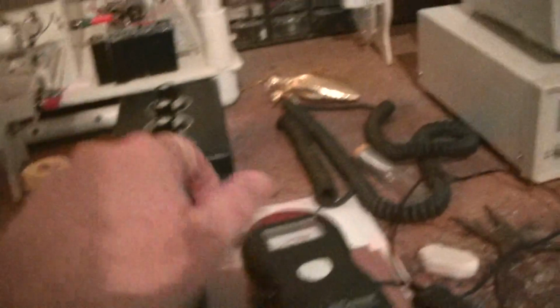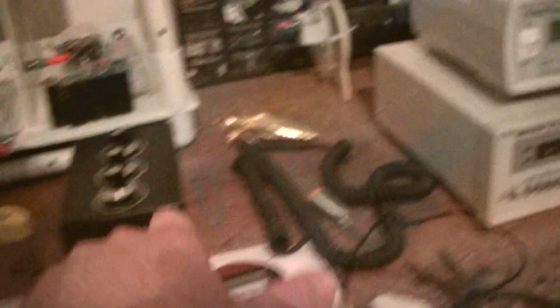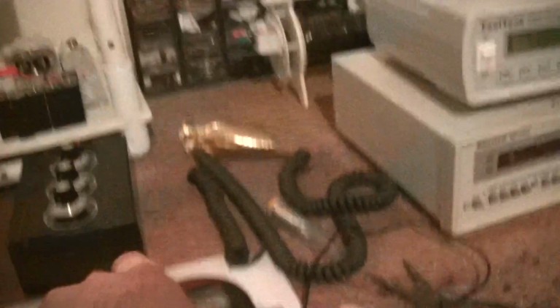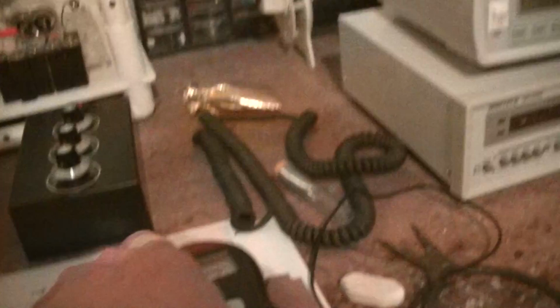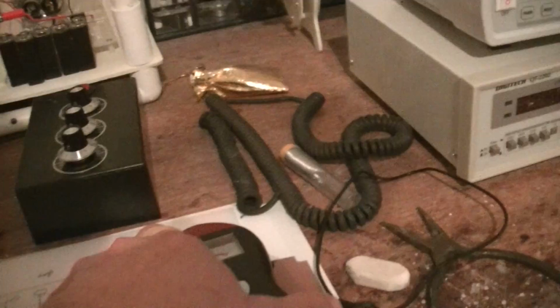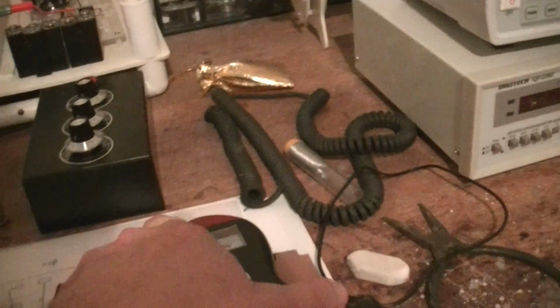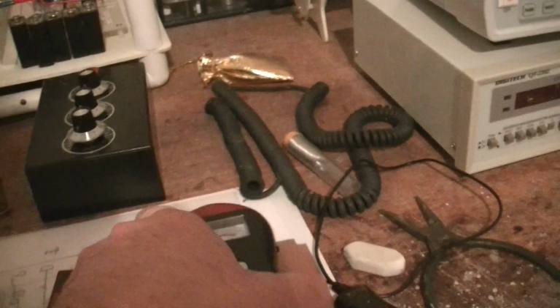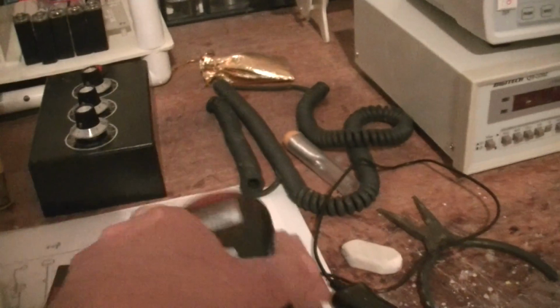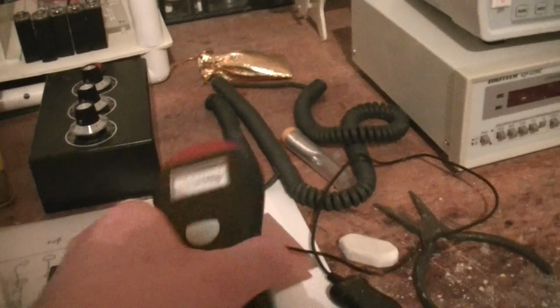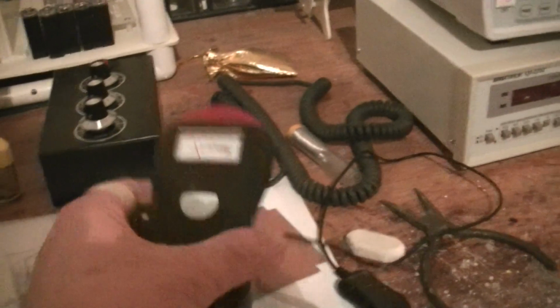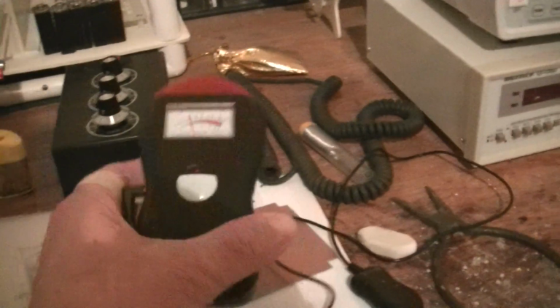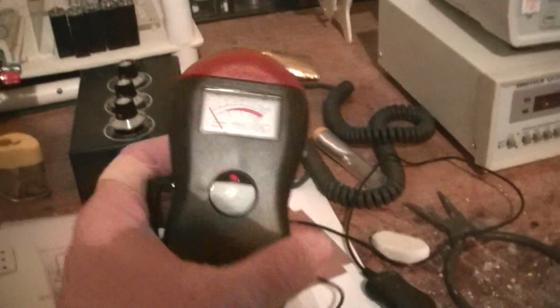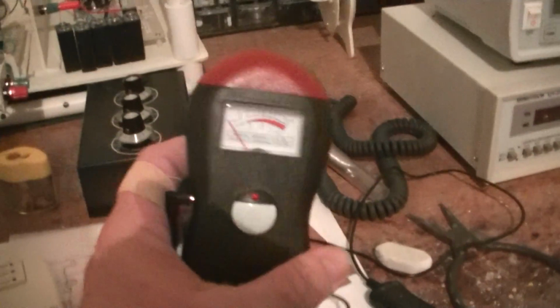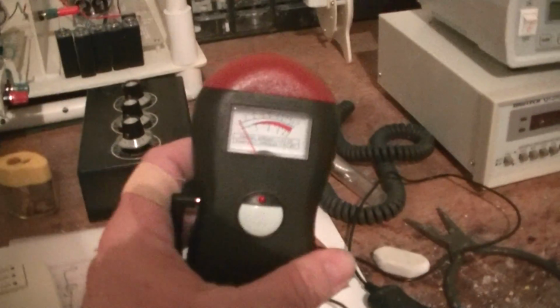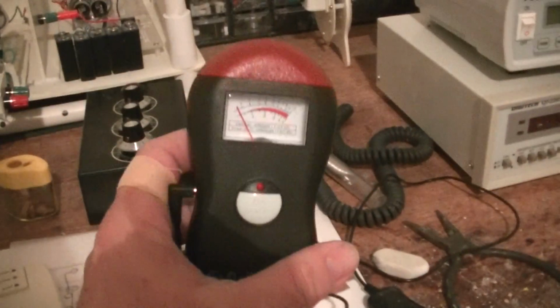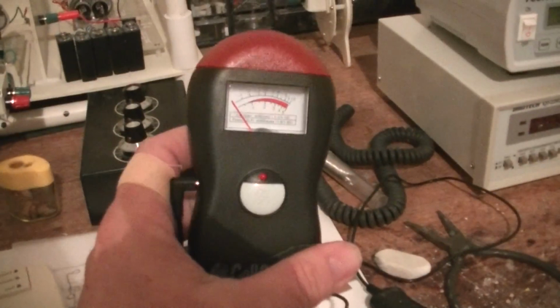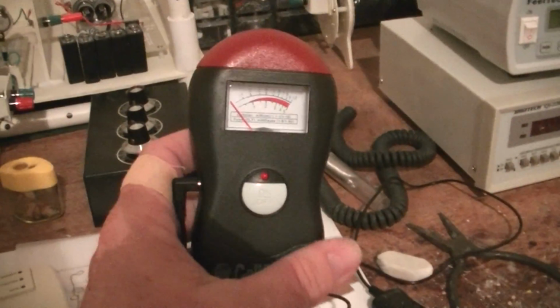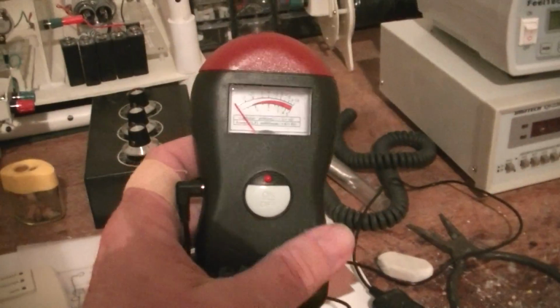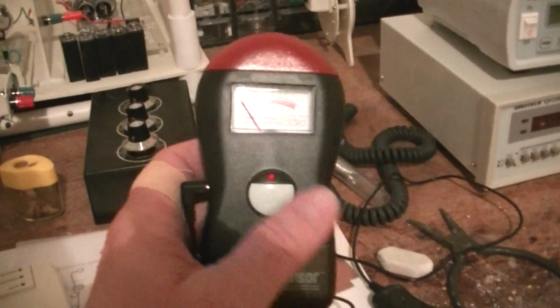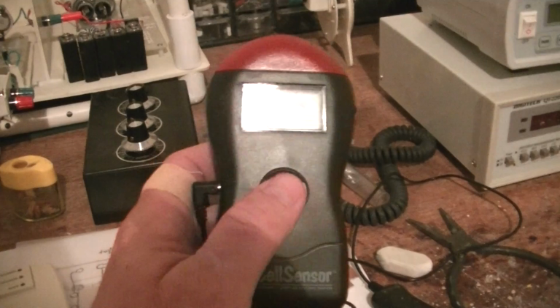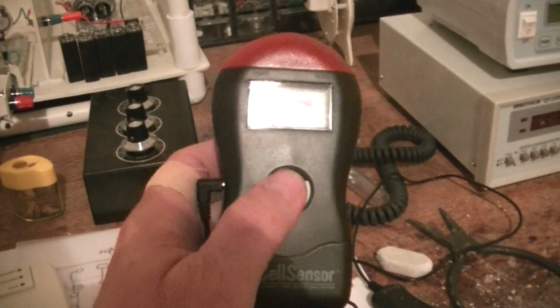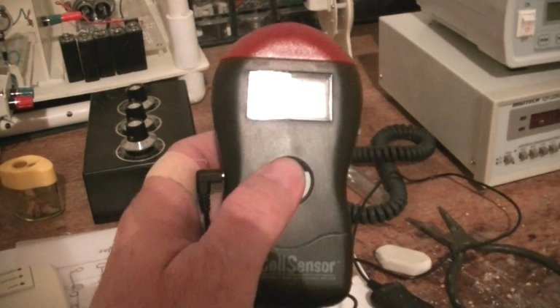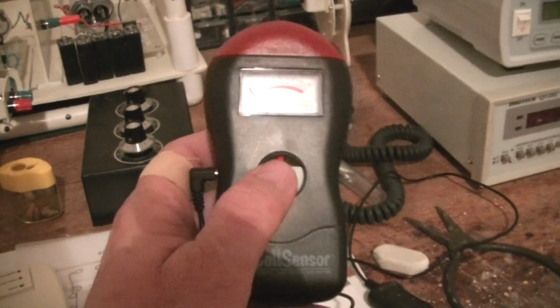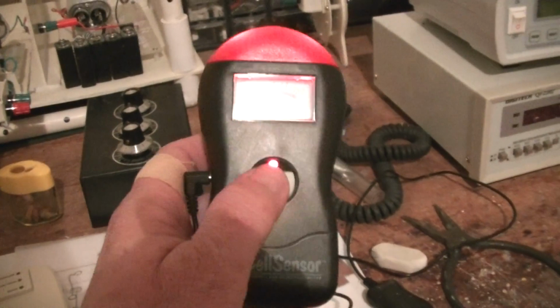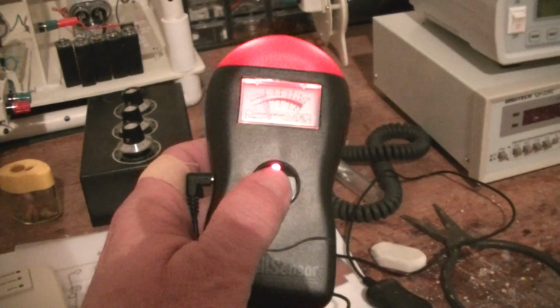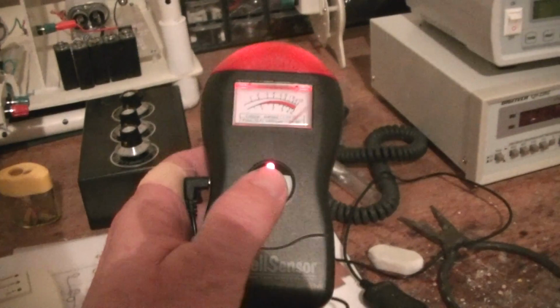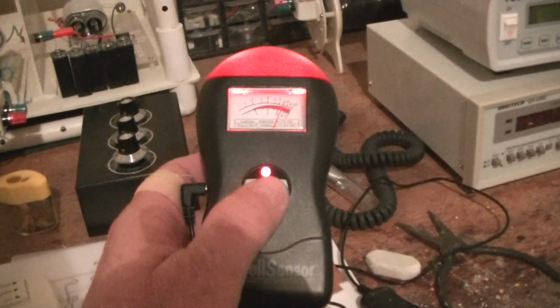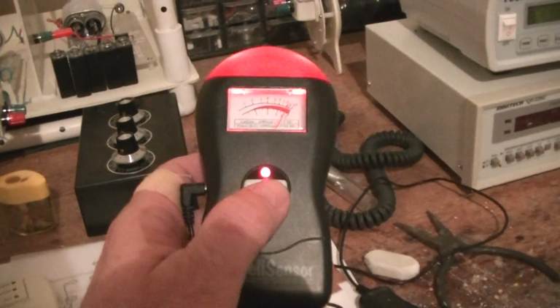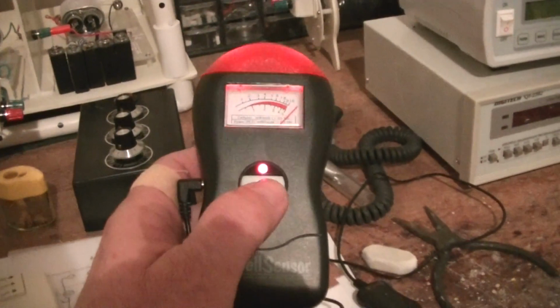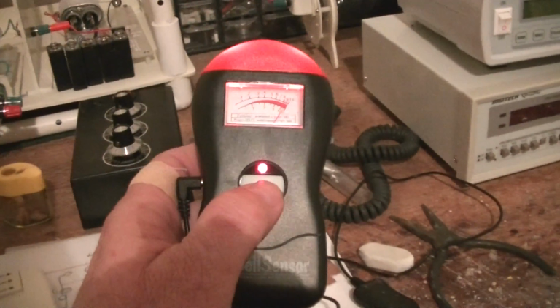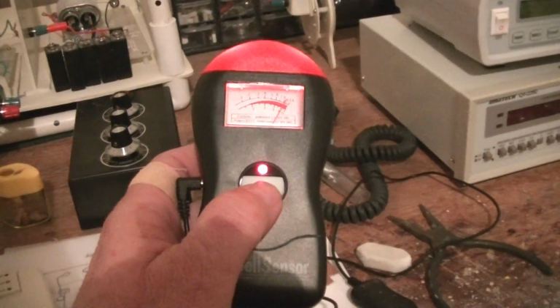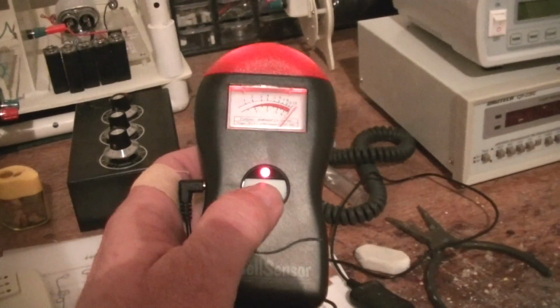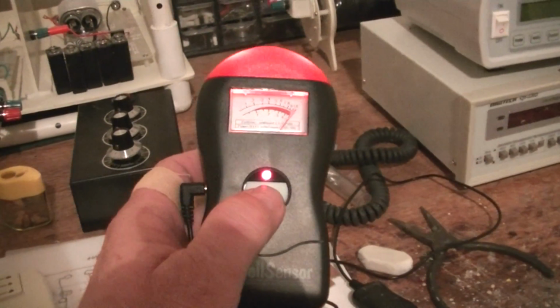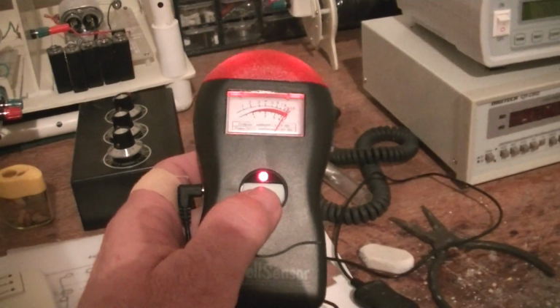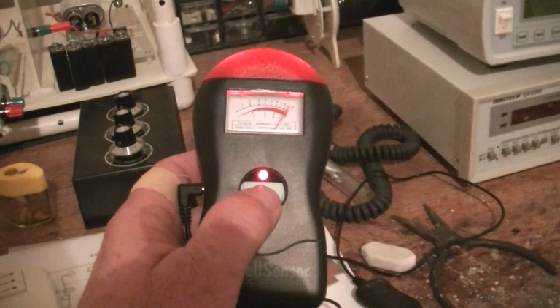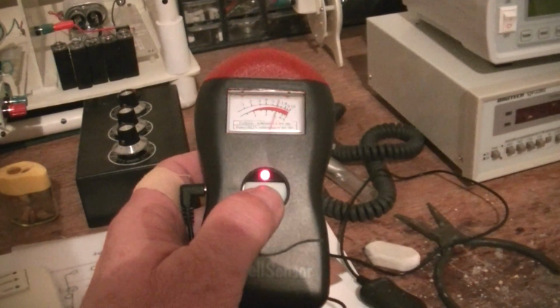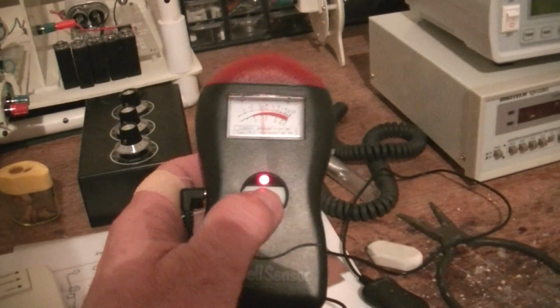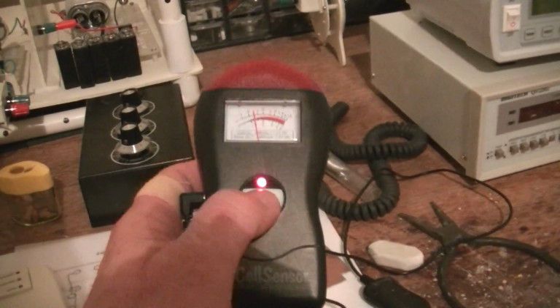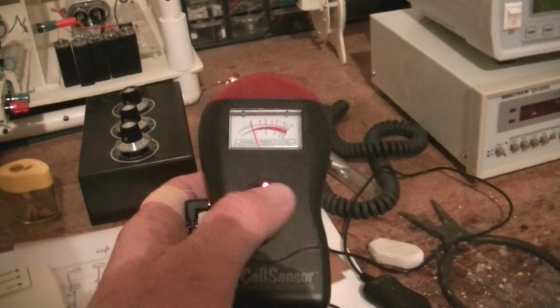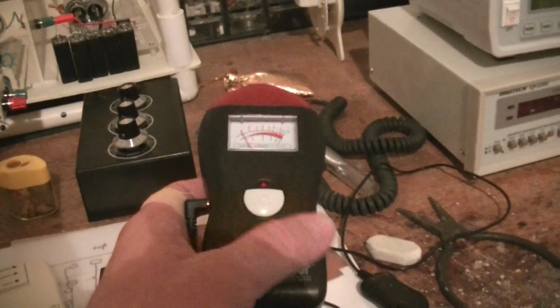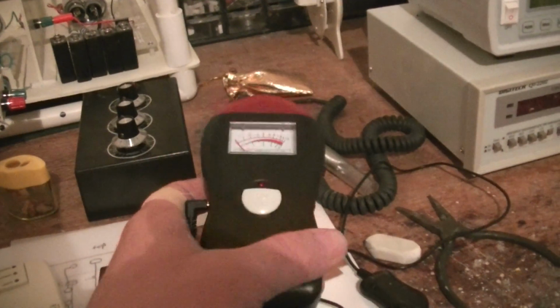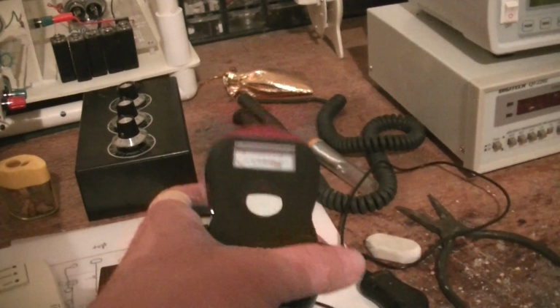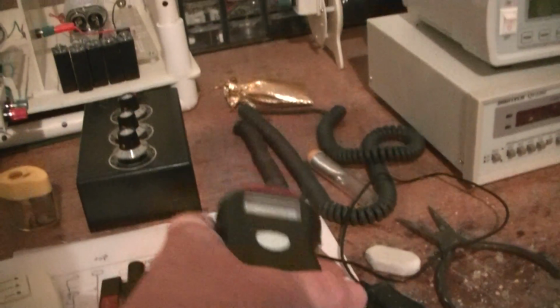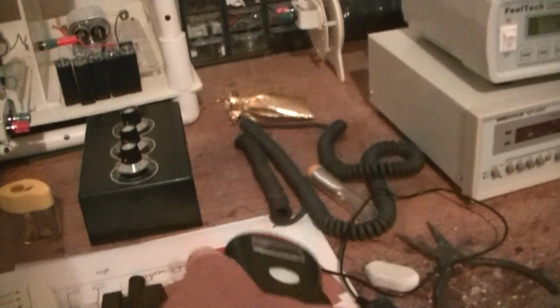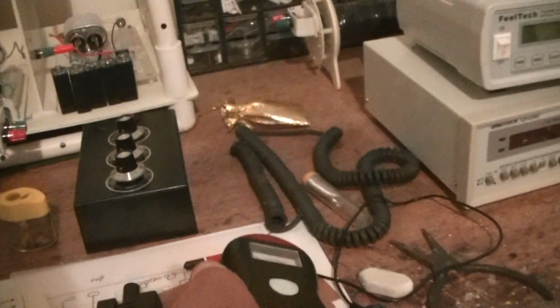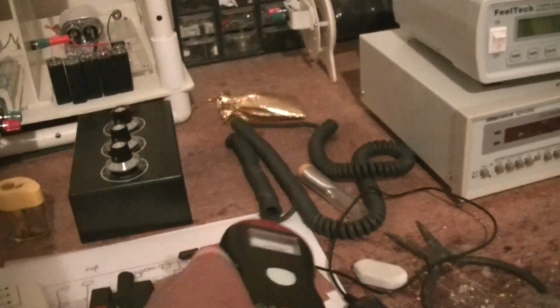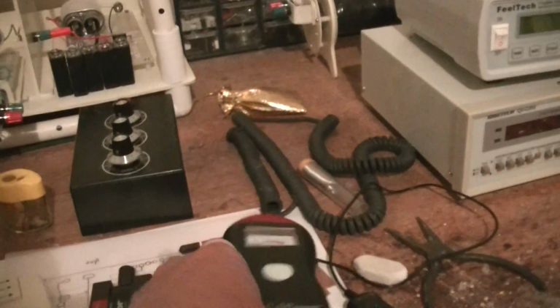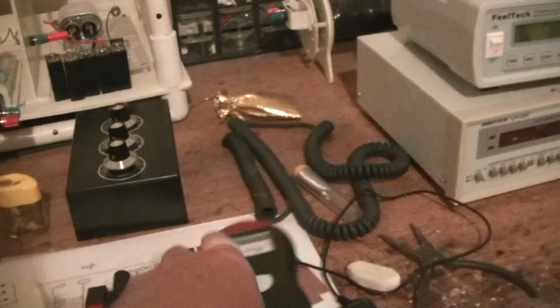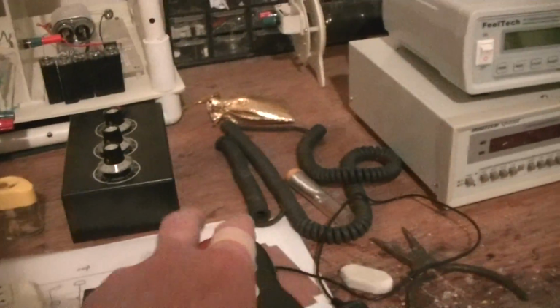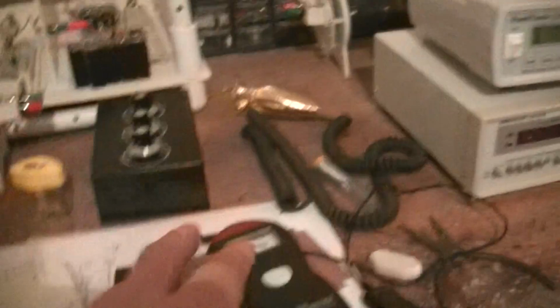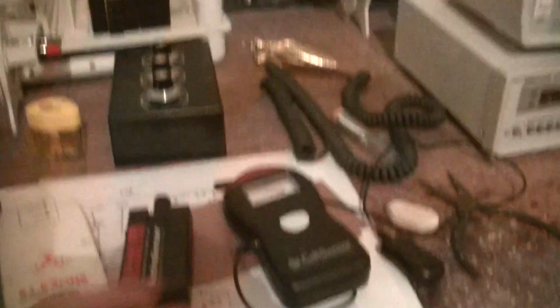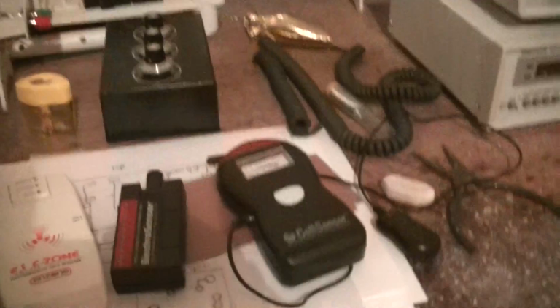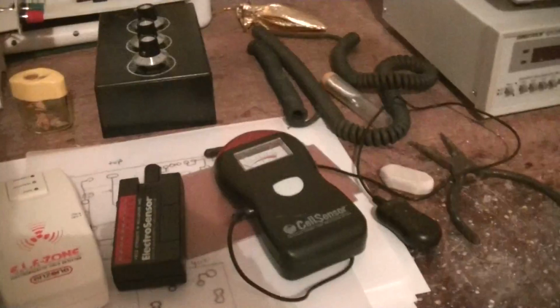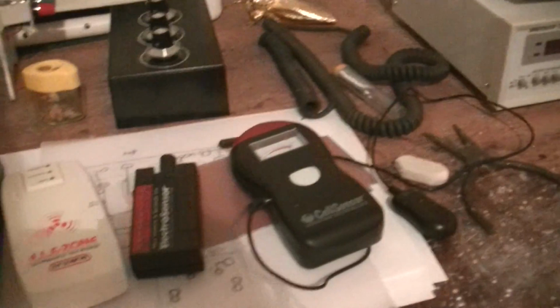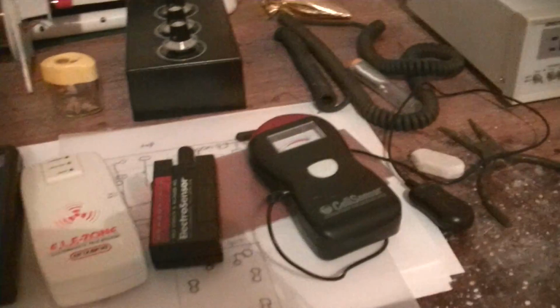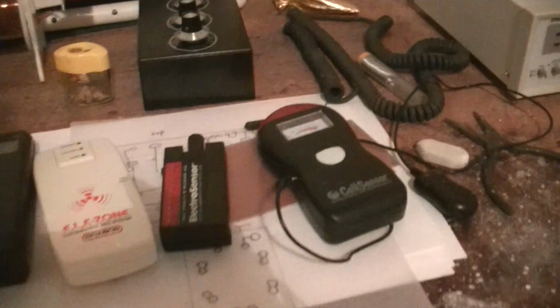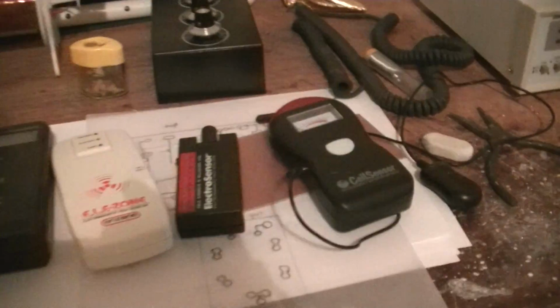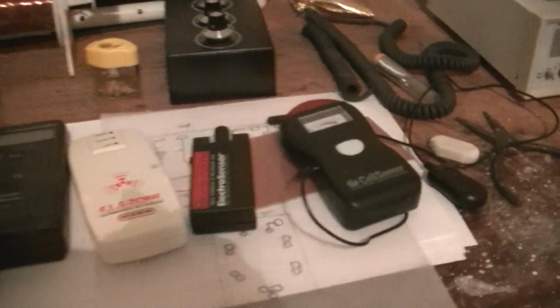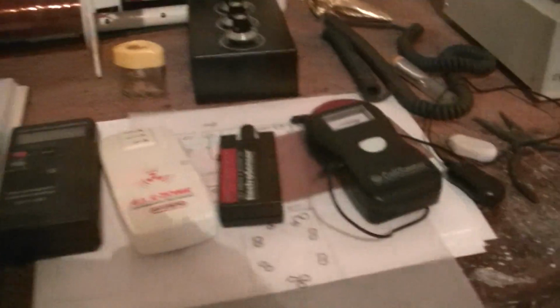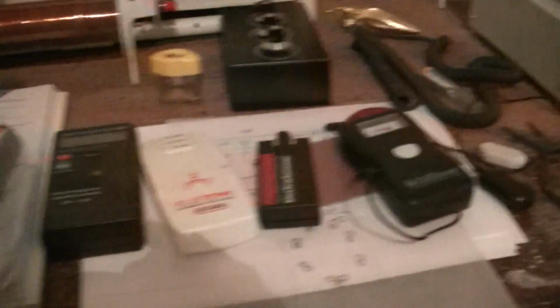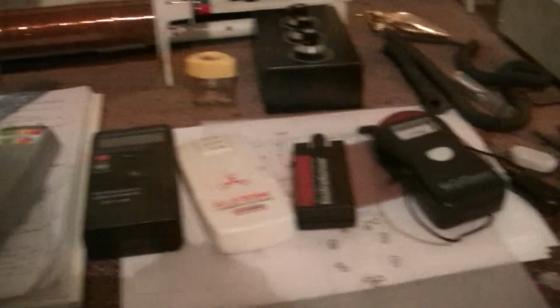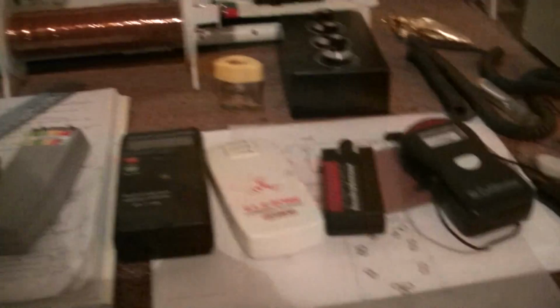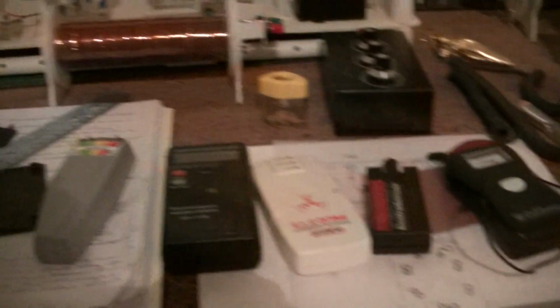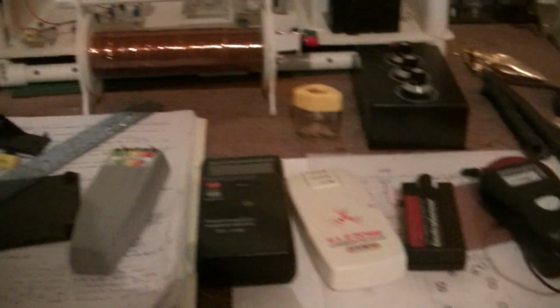This one will tell you all the way up to 30 GHz. And I've got the cell phone sensor one here — that one works. So I've got all these sensors here.